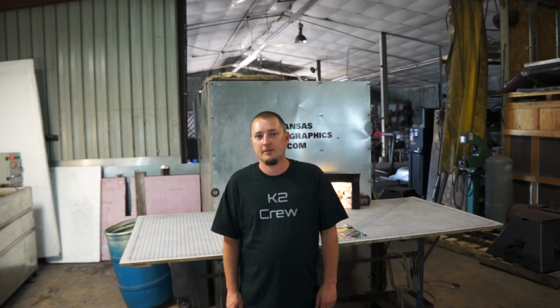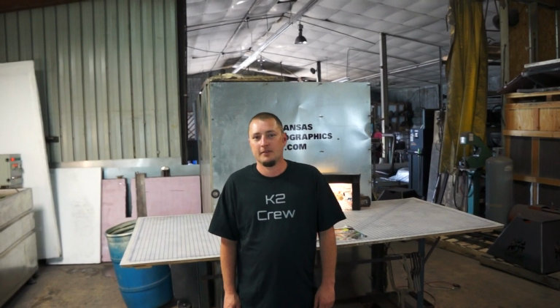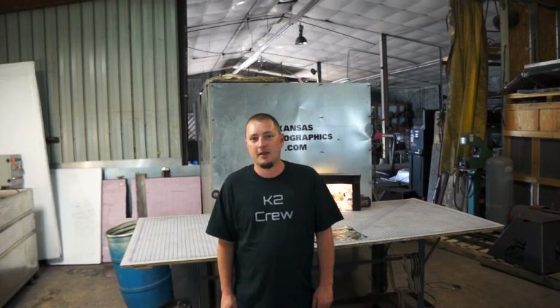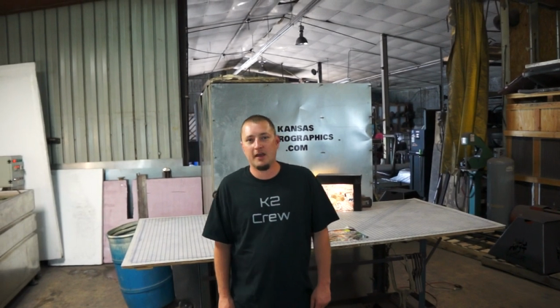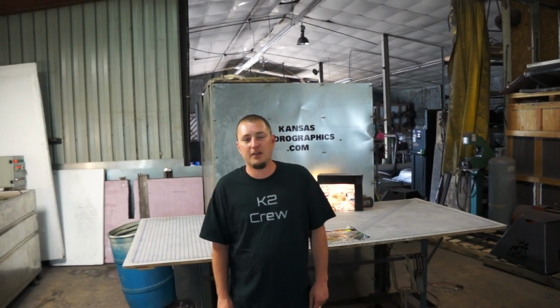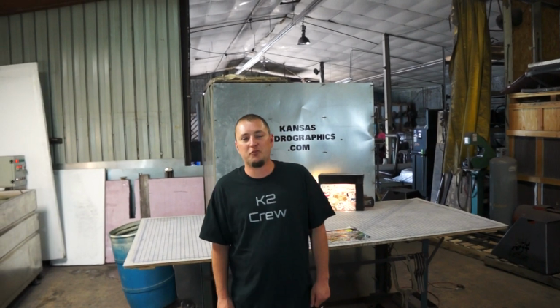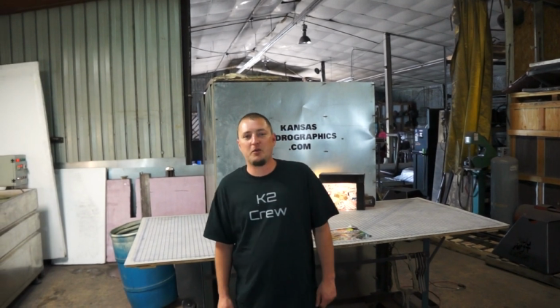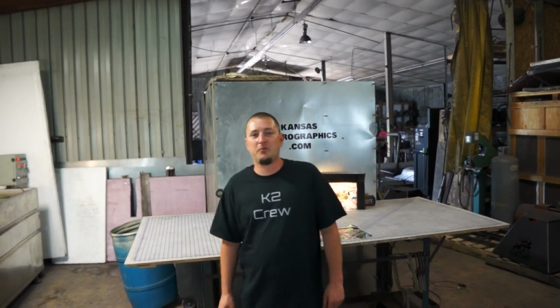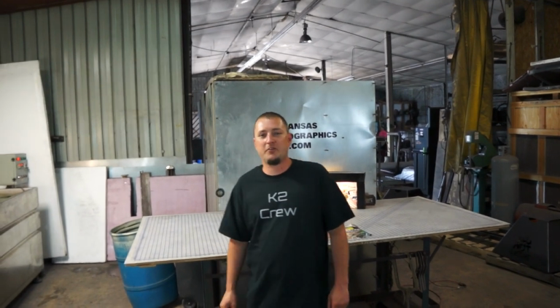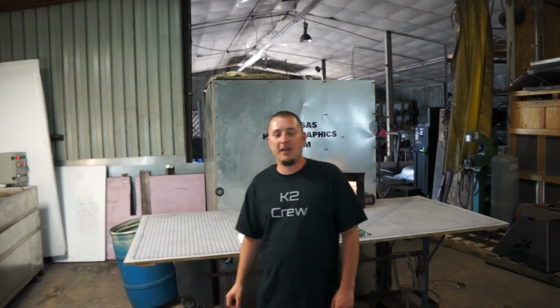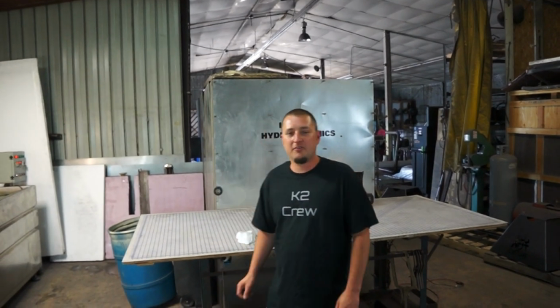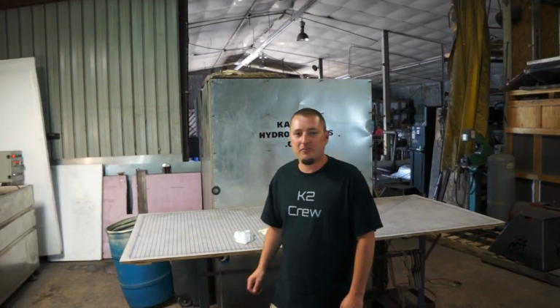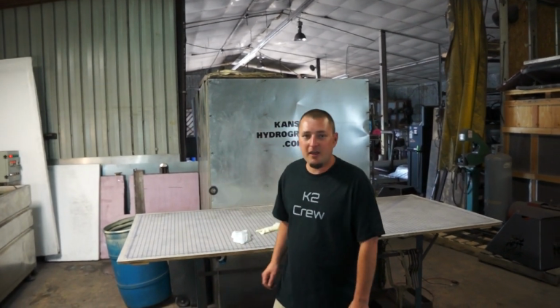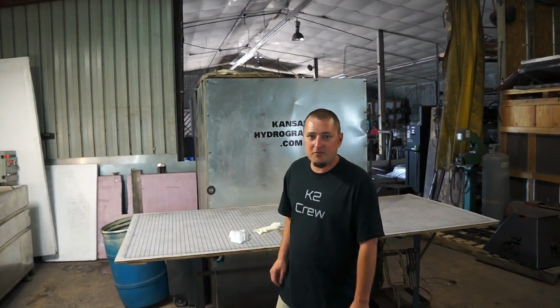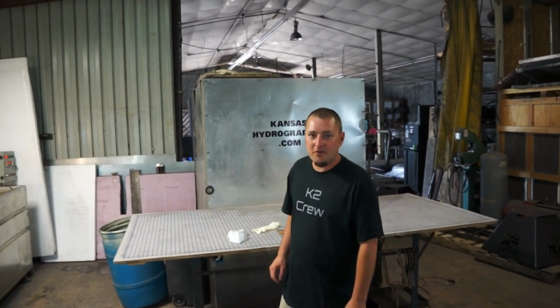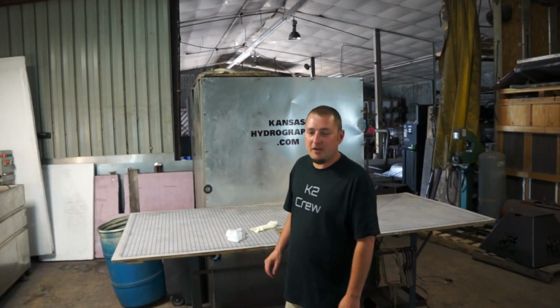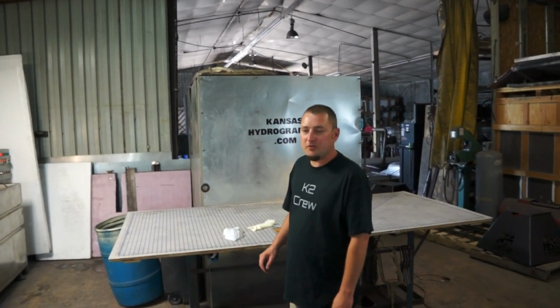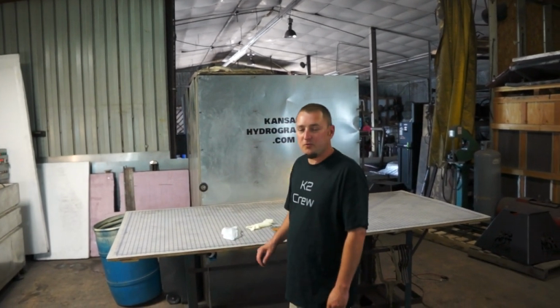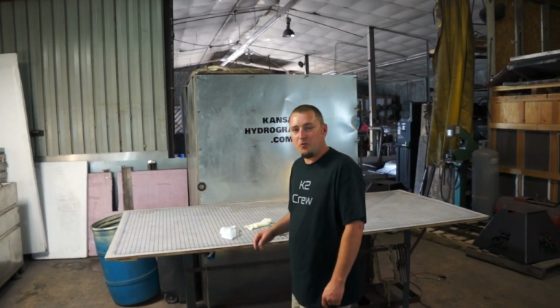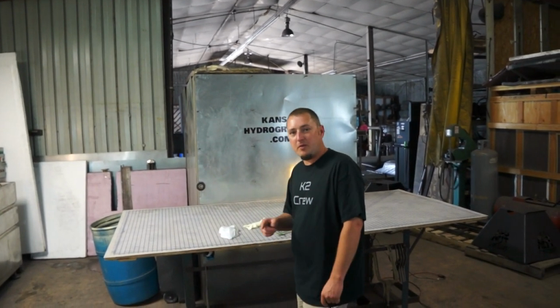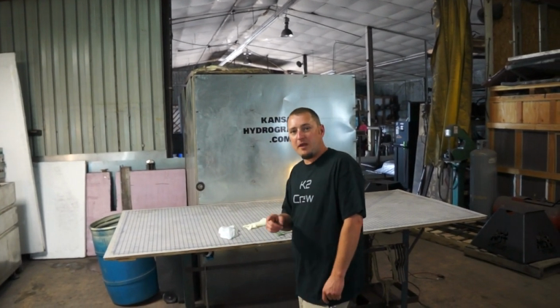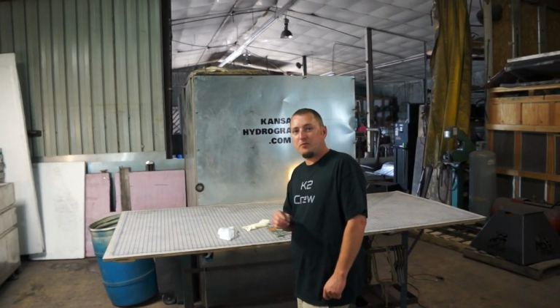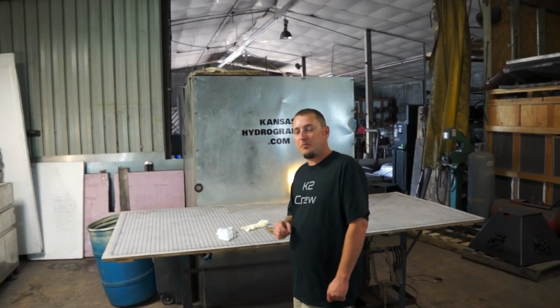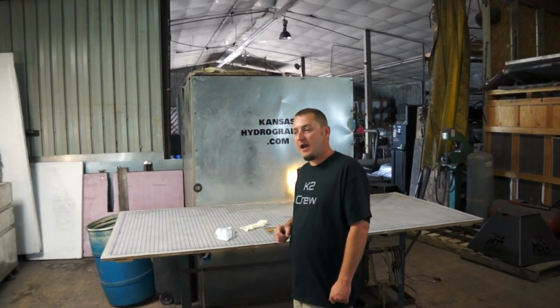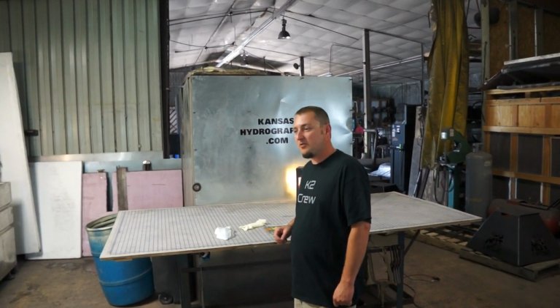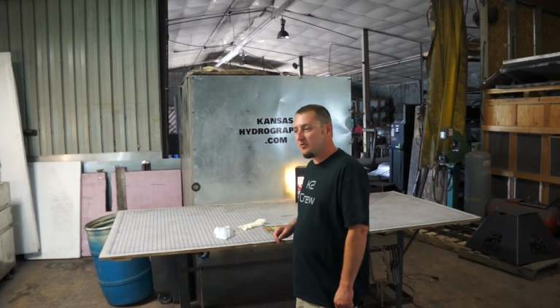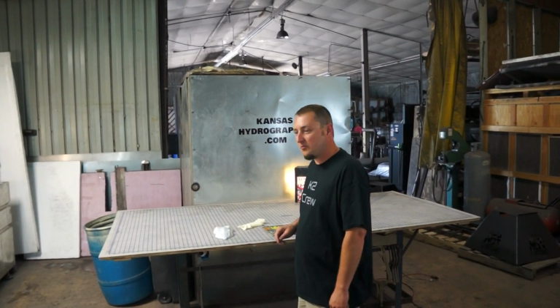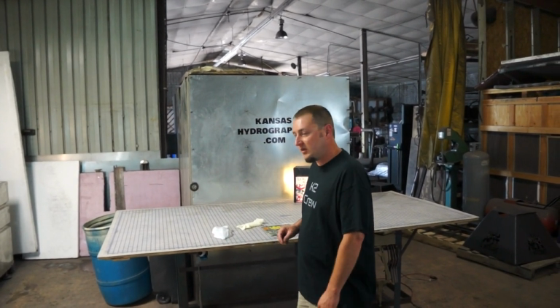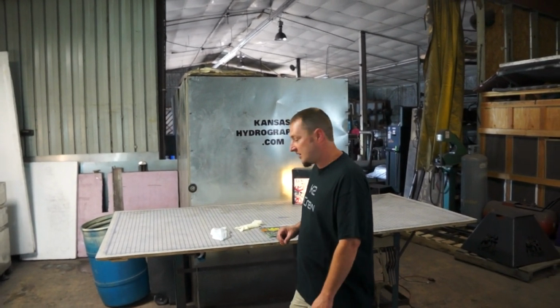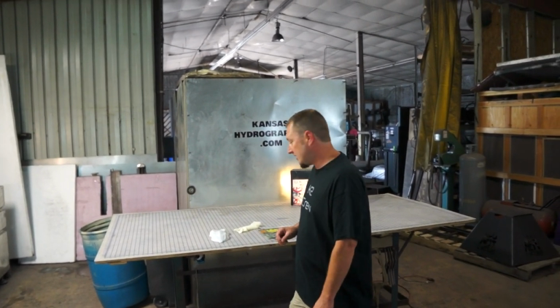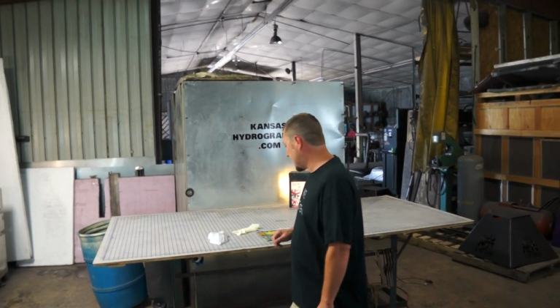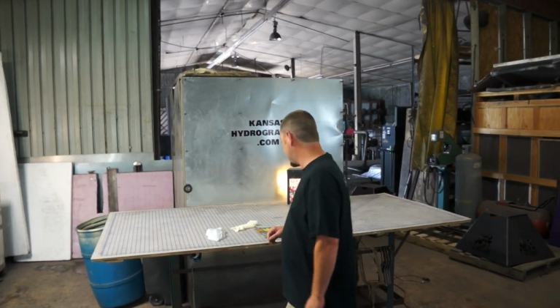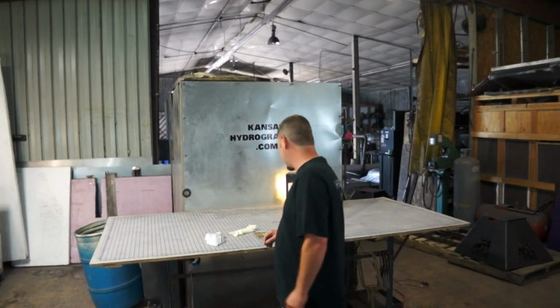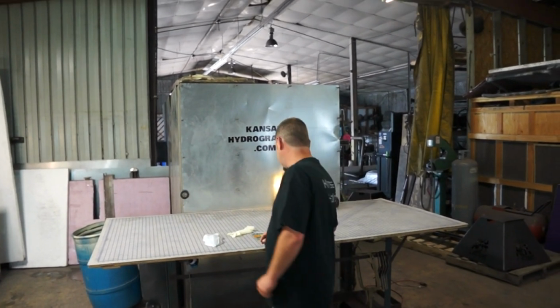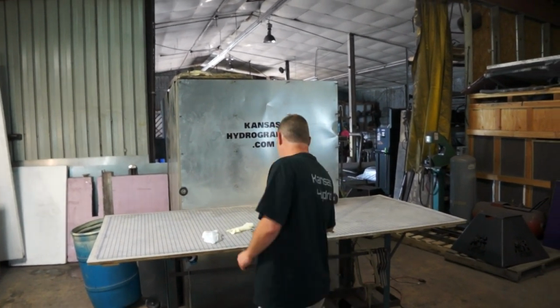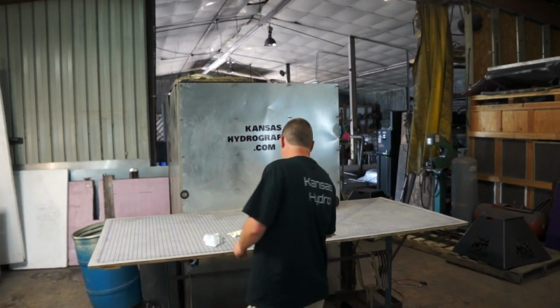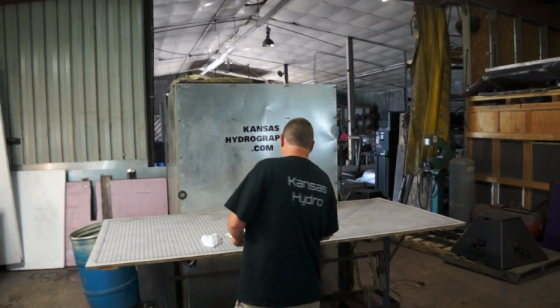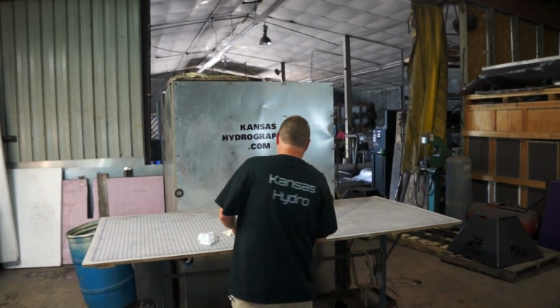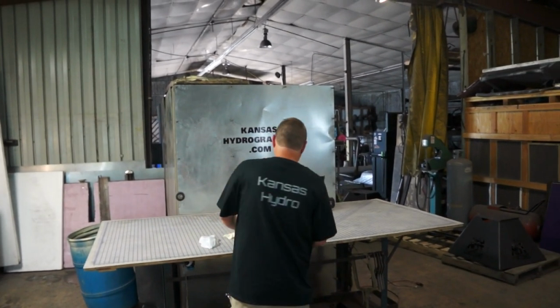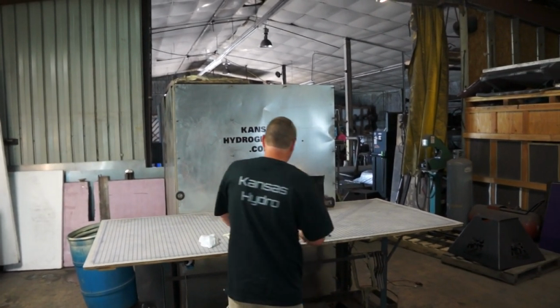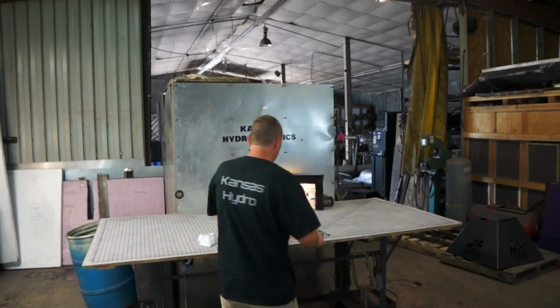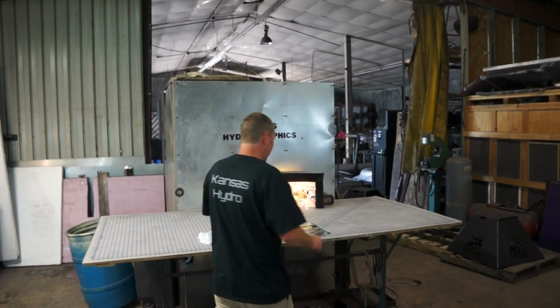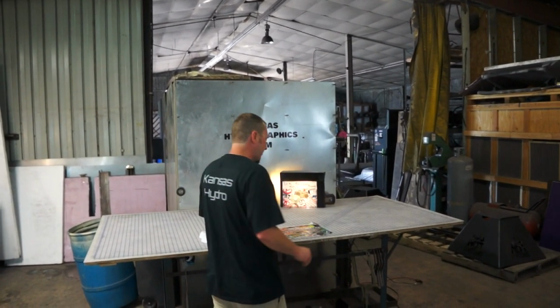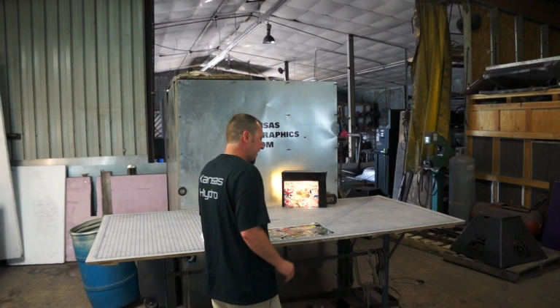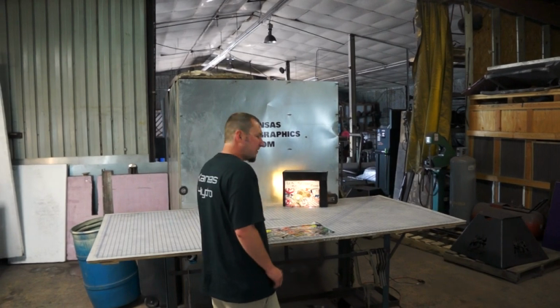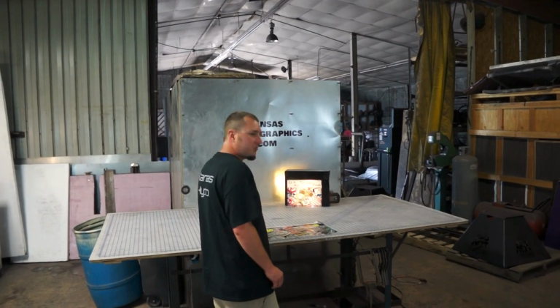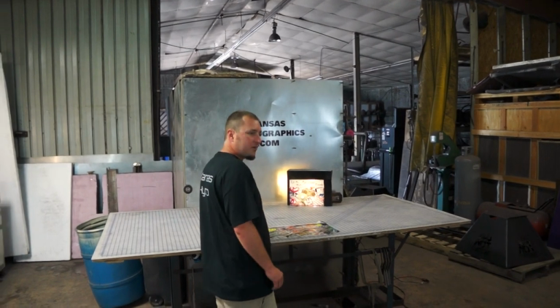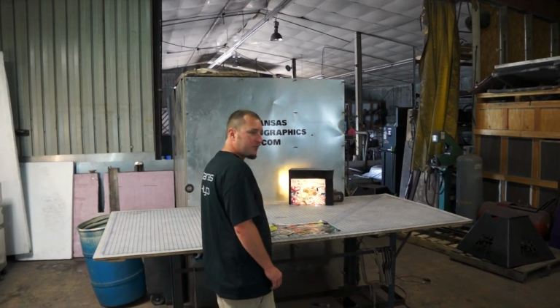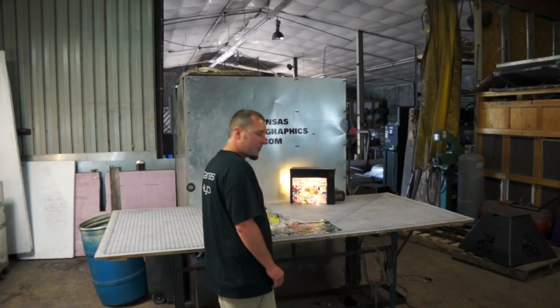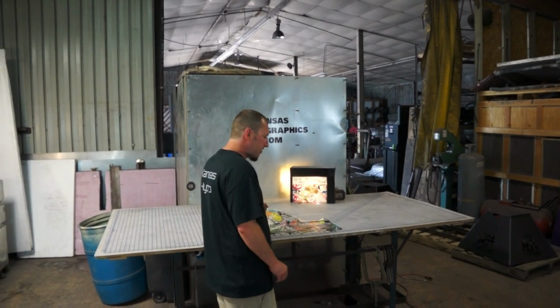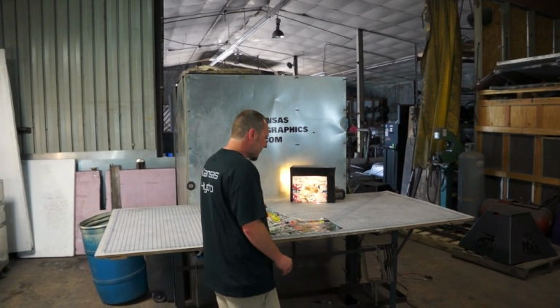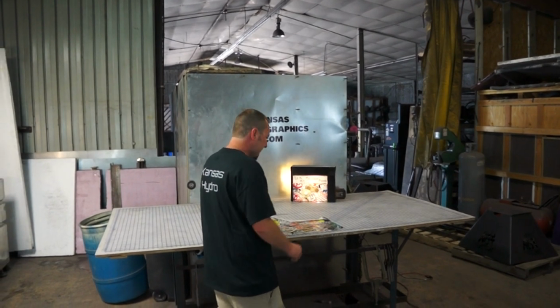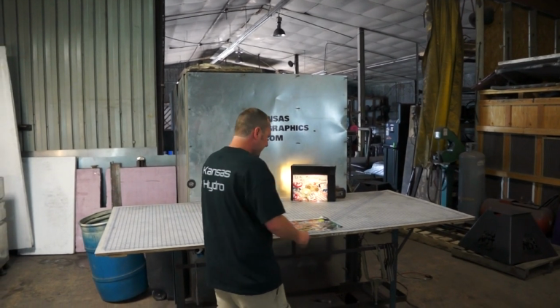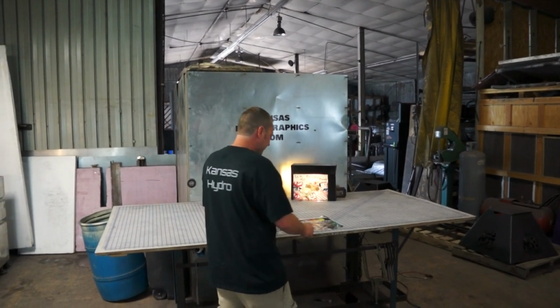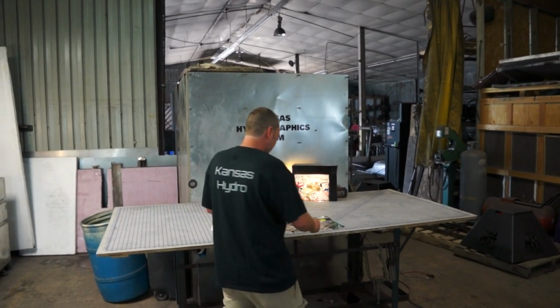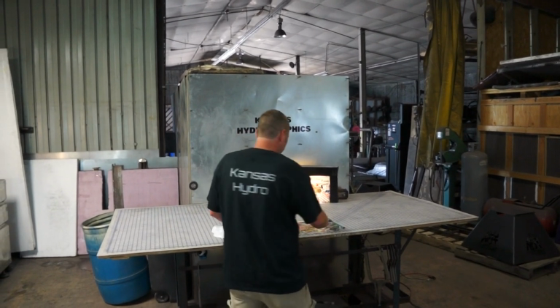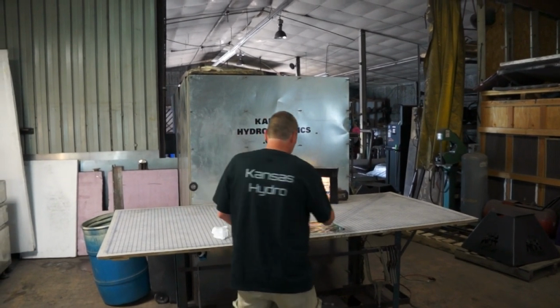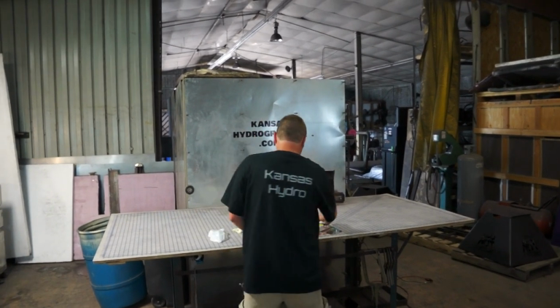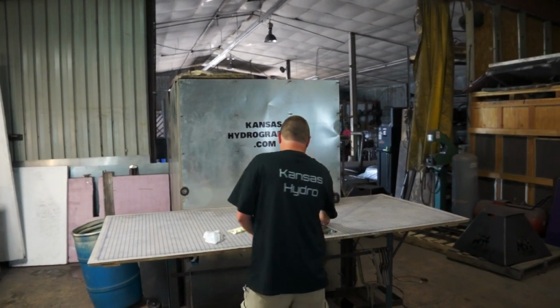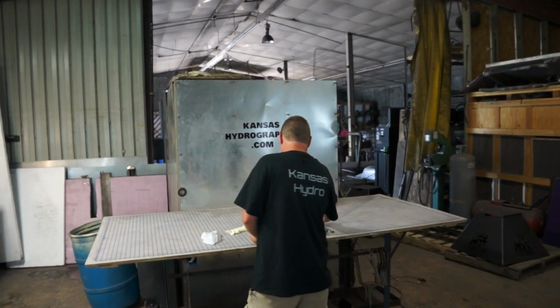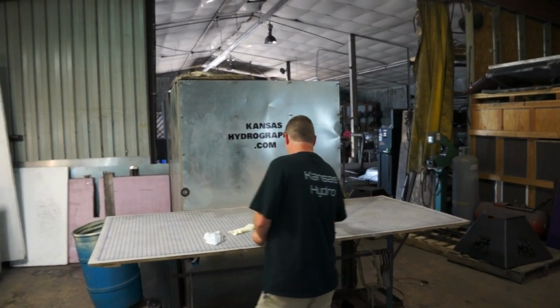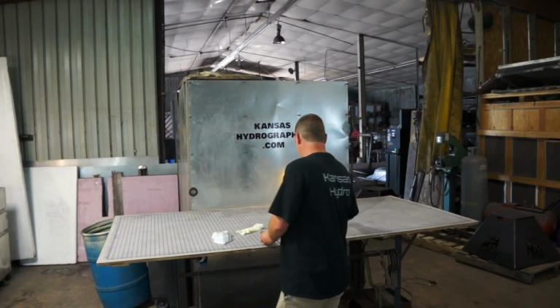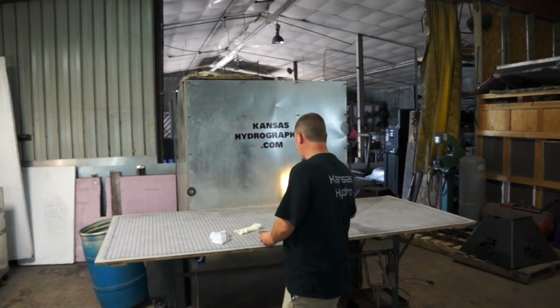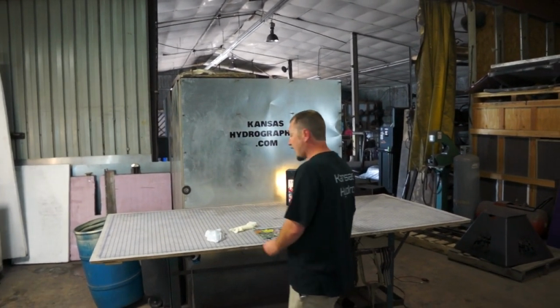Hi, it's Brent with Kansas Hydrographics. We're back with Pattern of the Week. This is UK Sticker Bomb. This comes over from the UK.